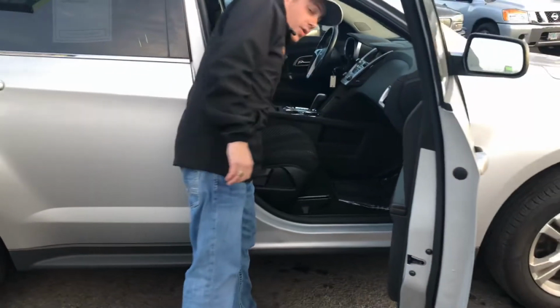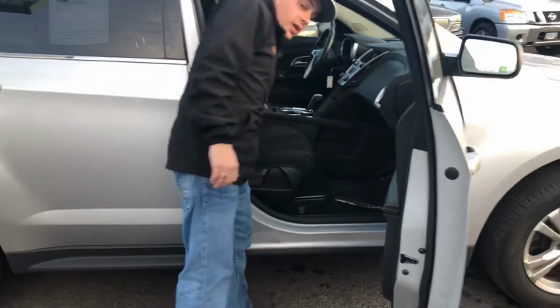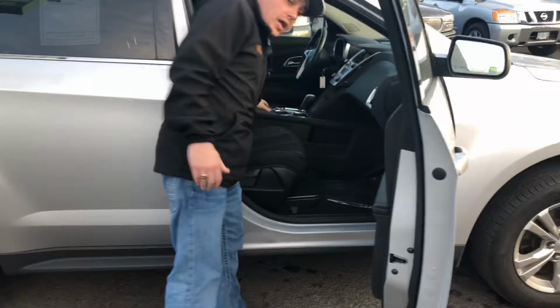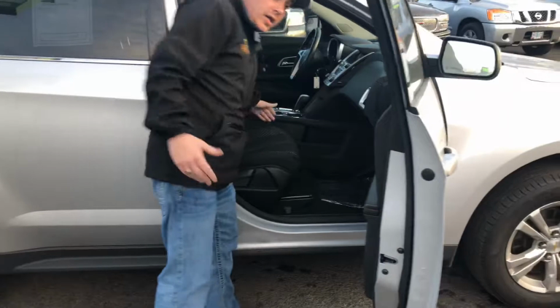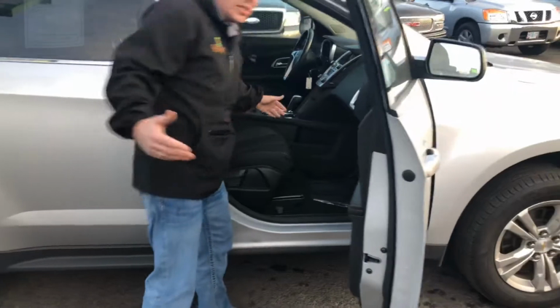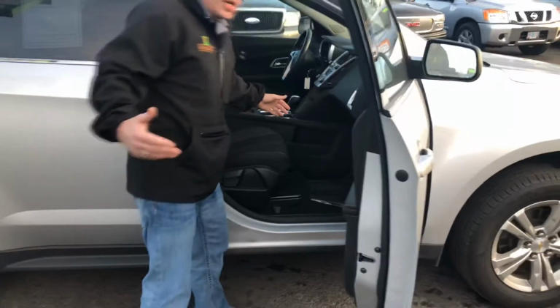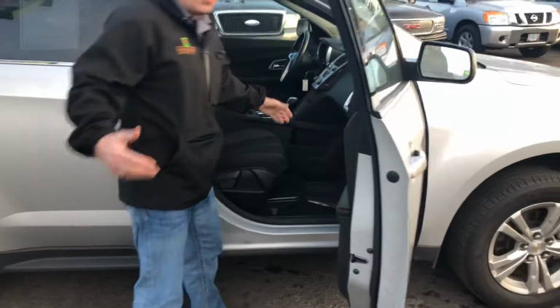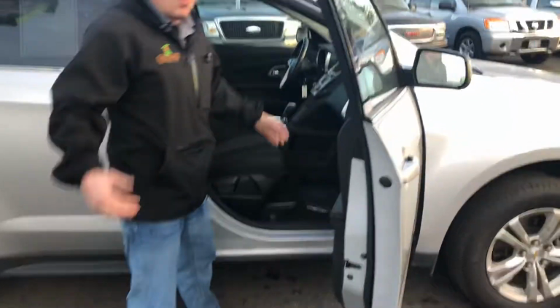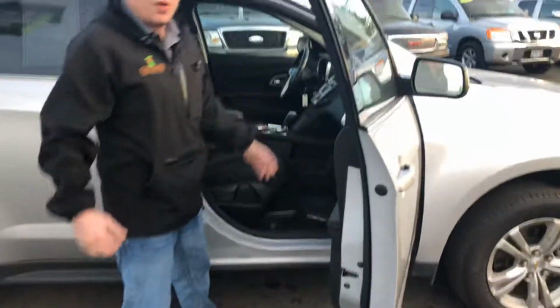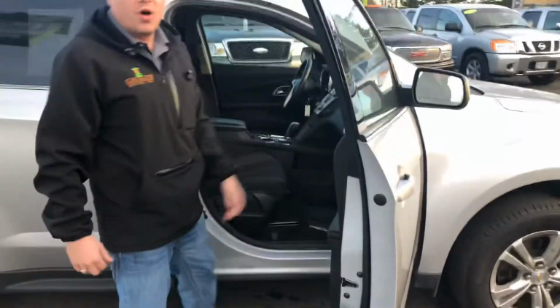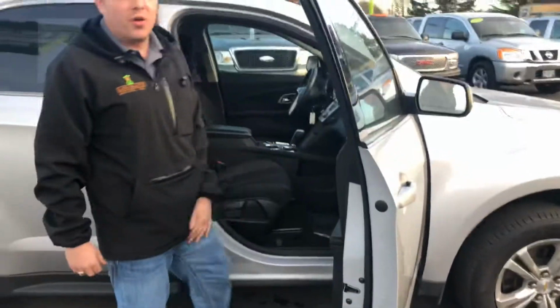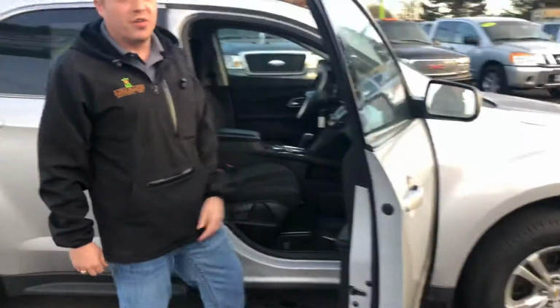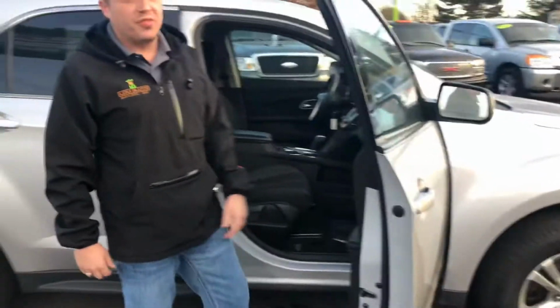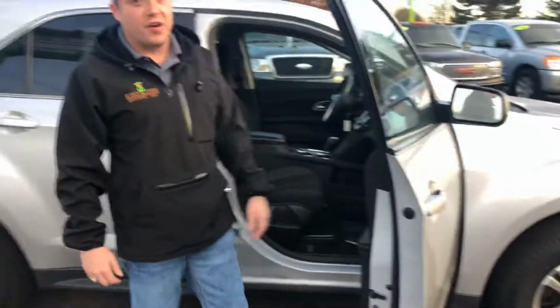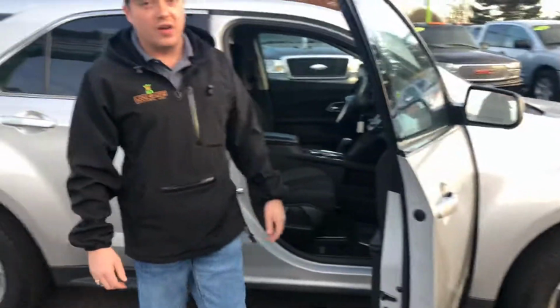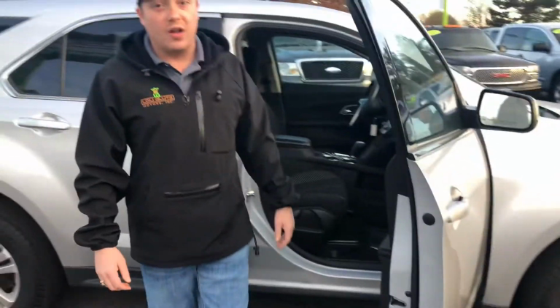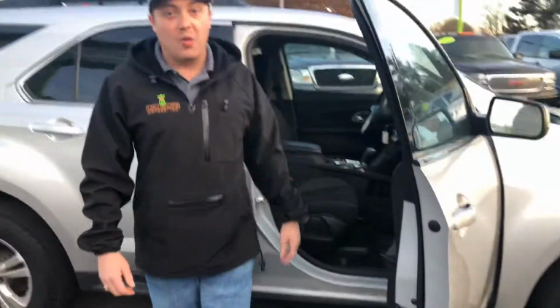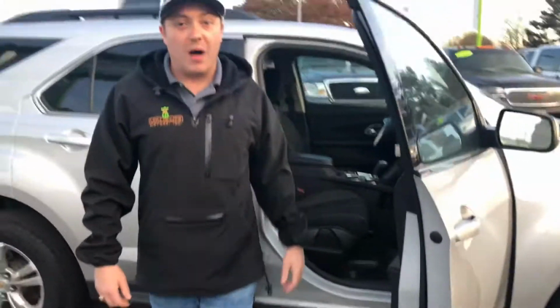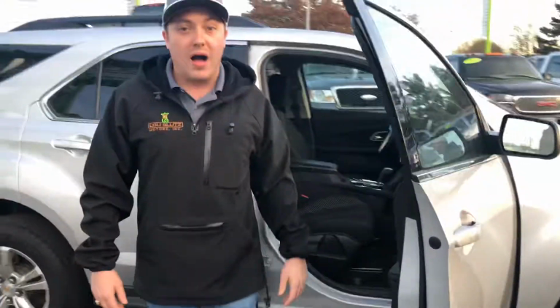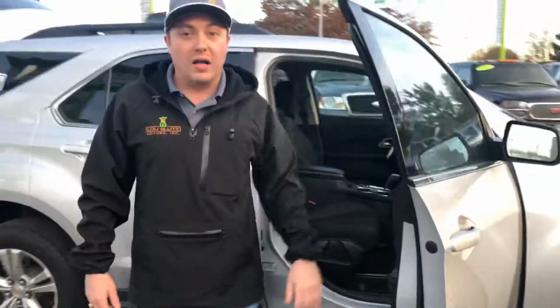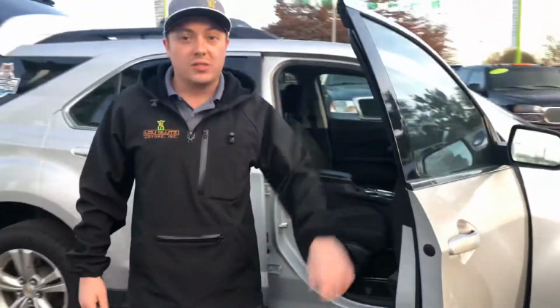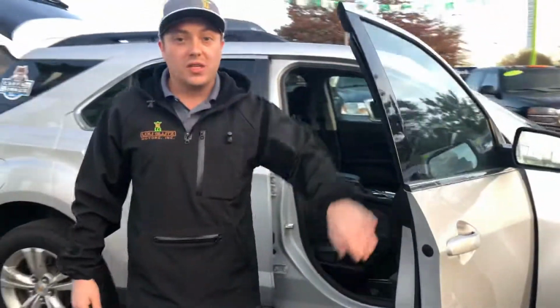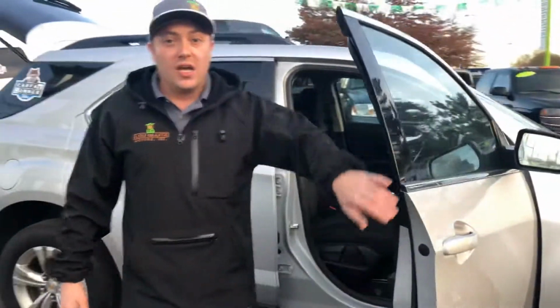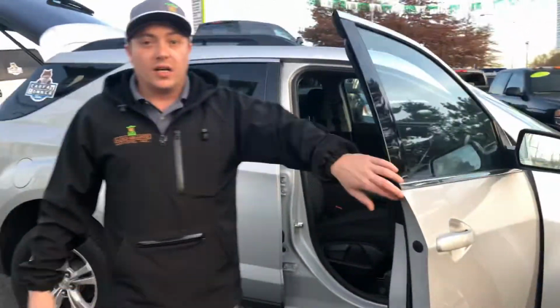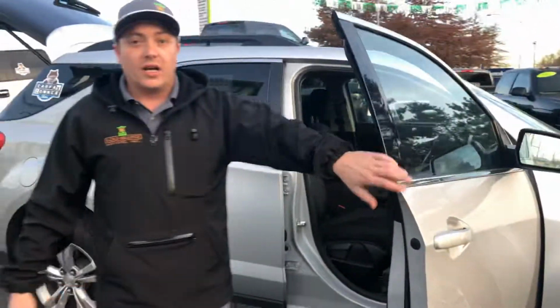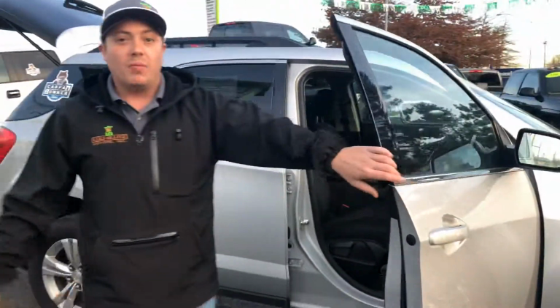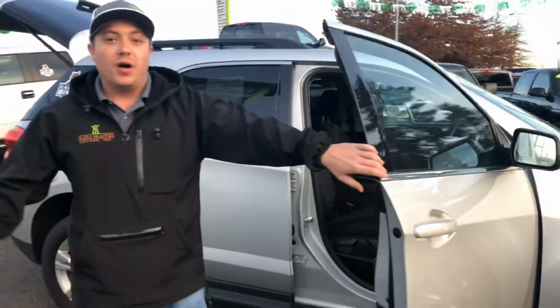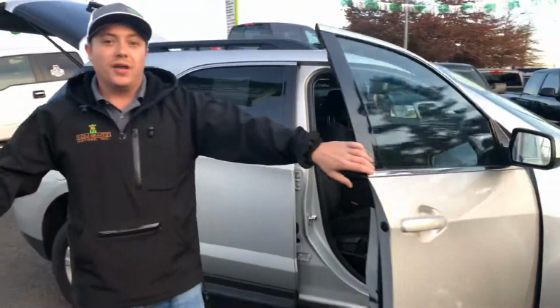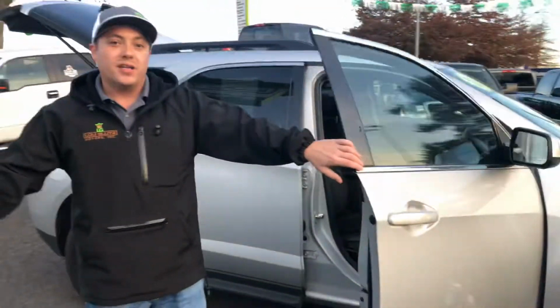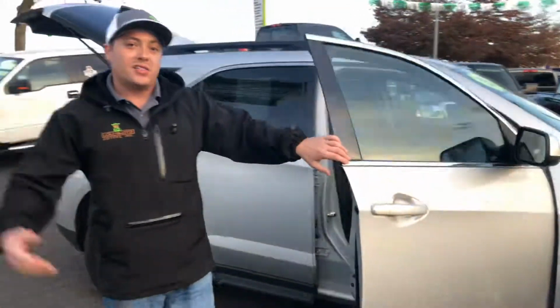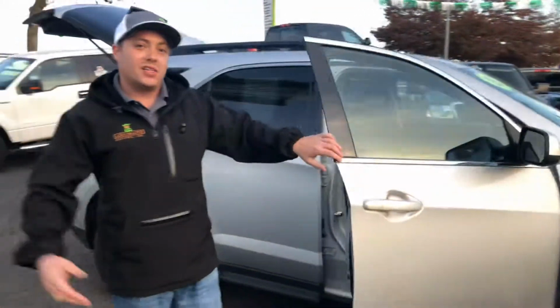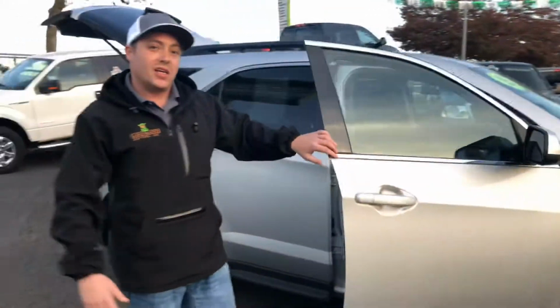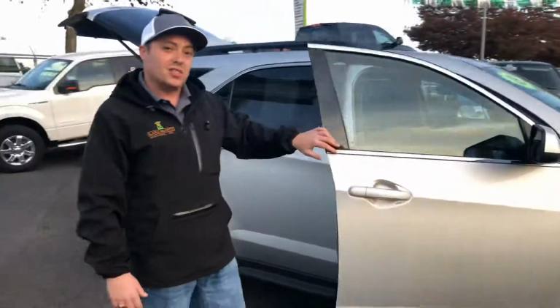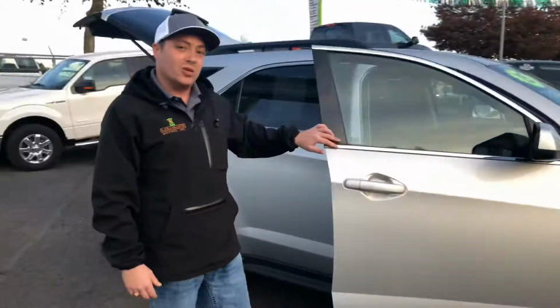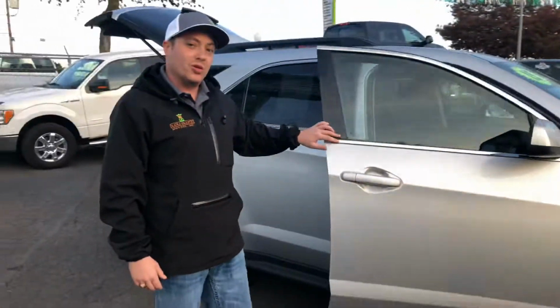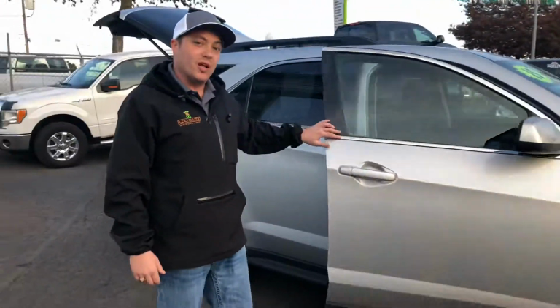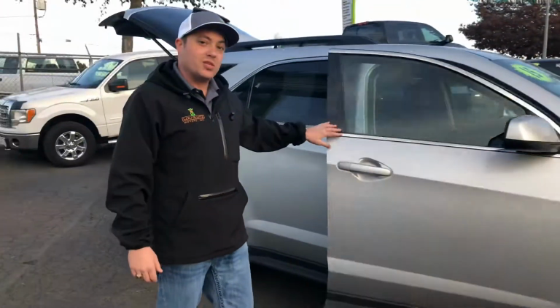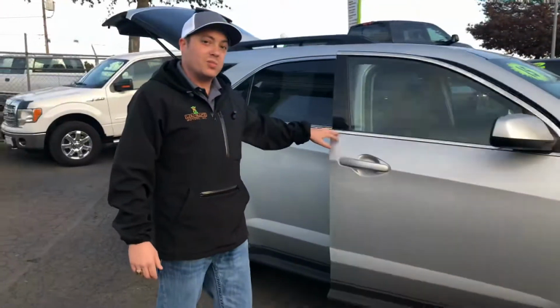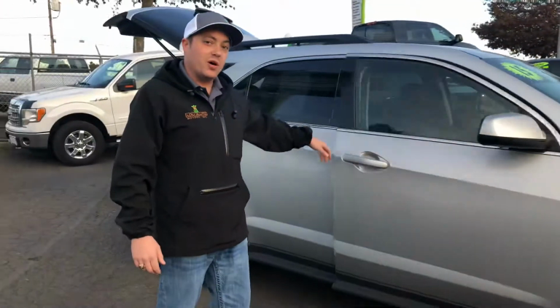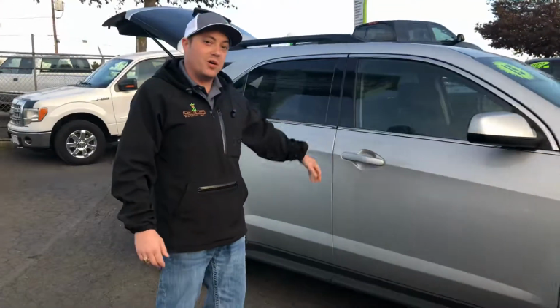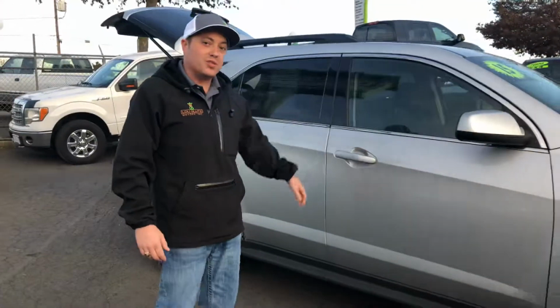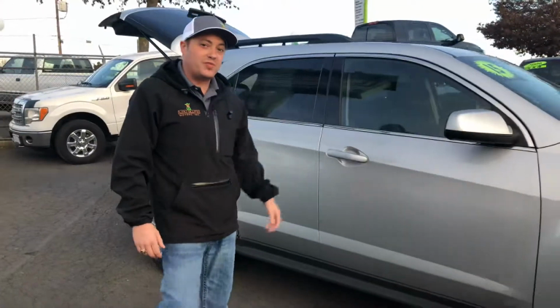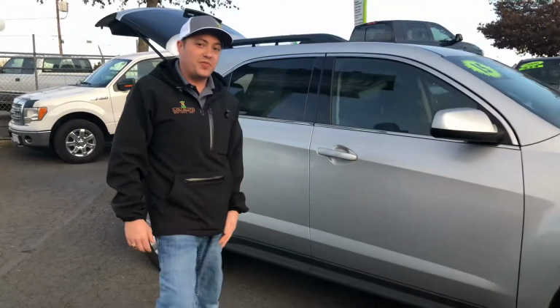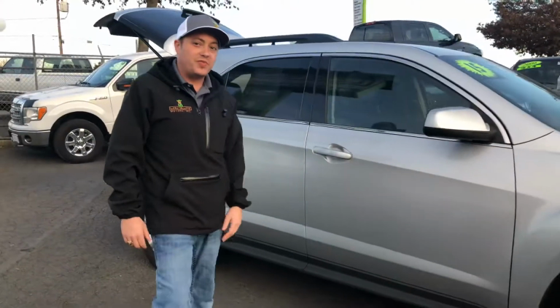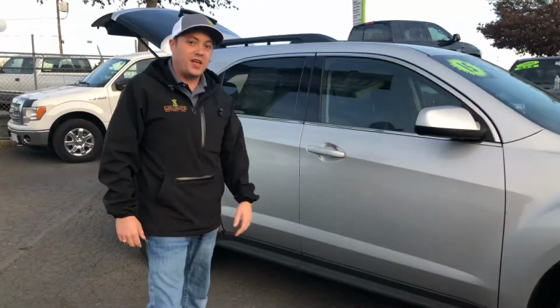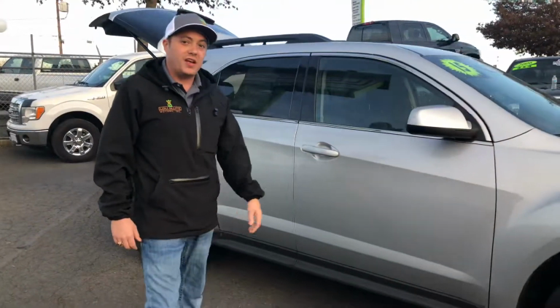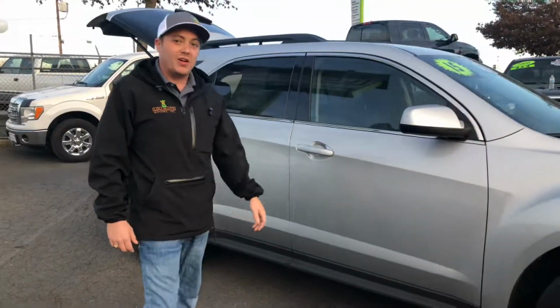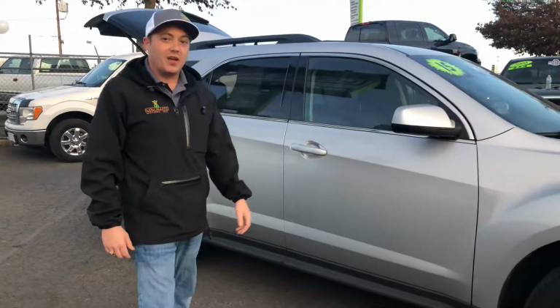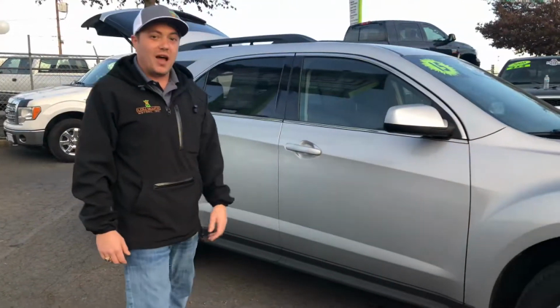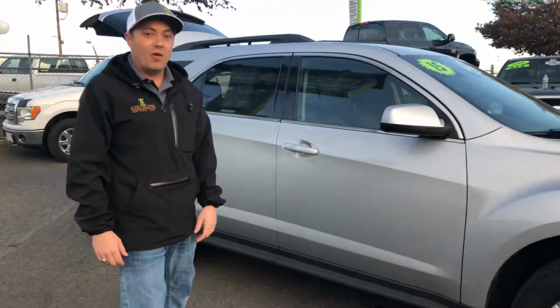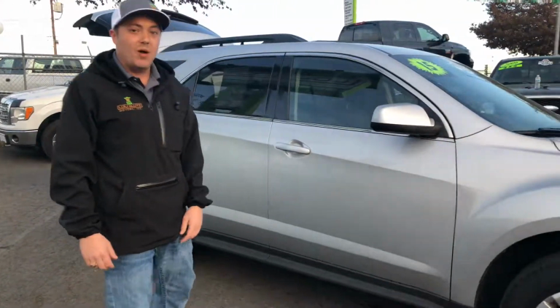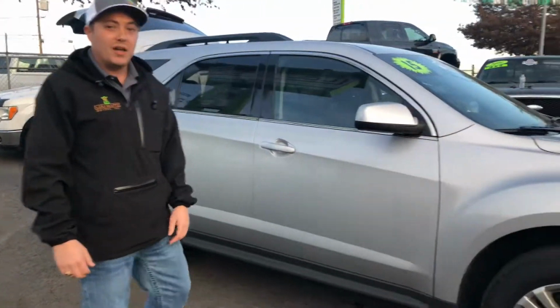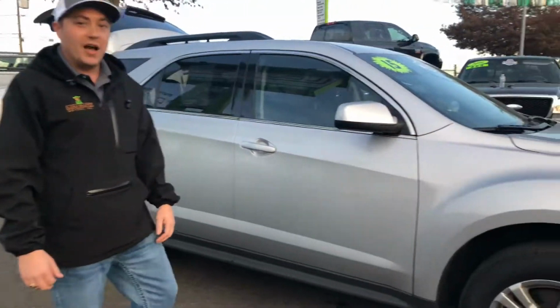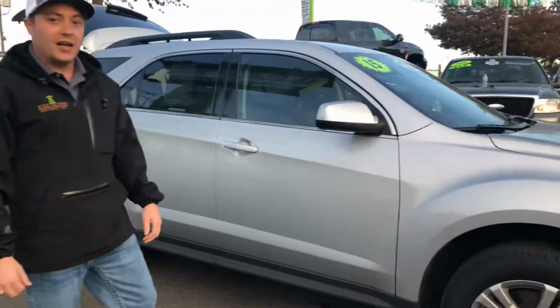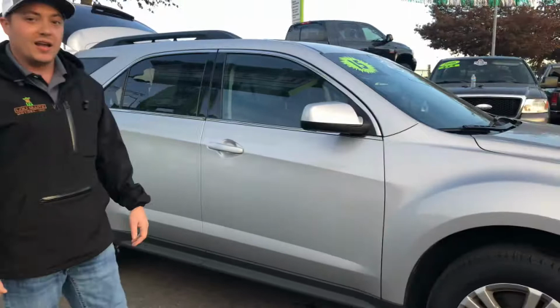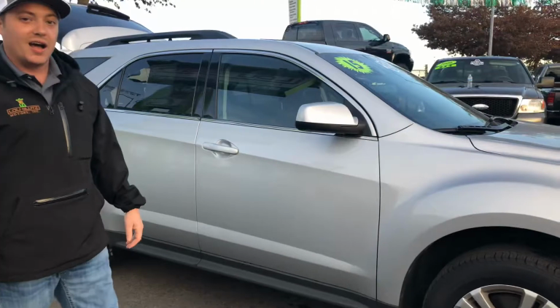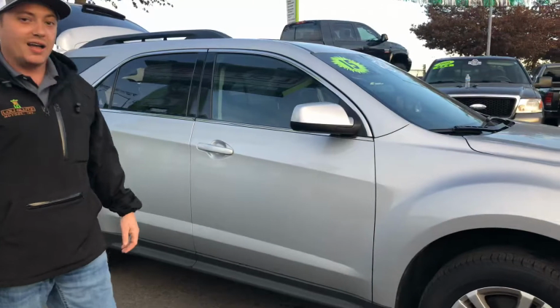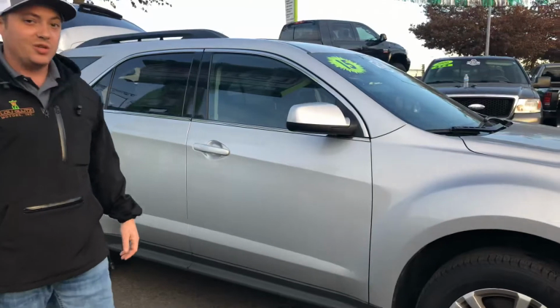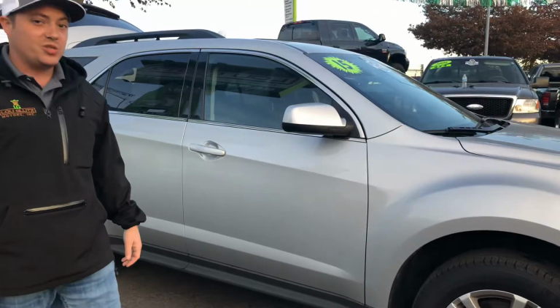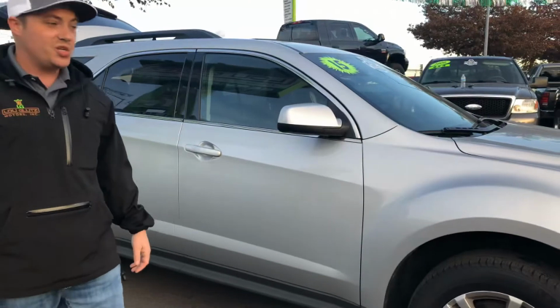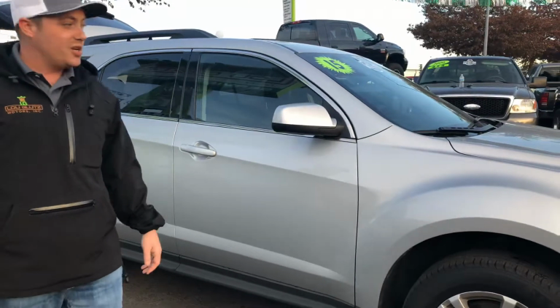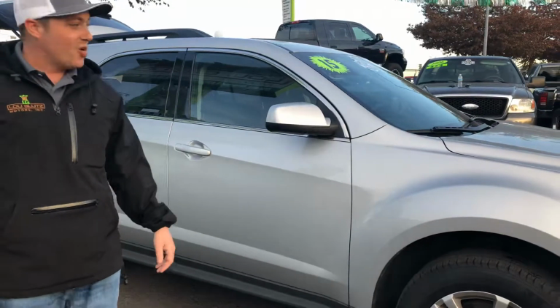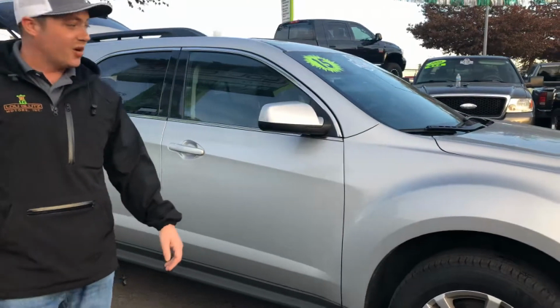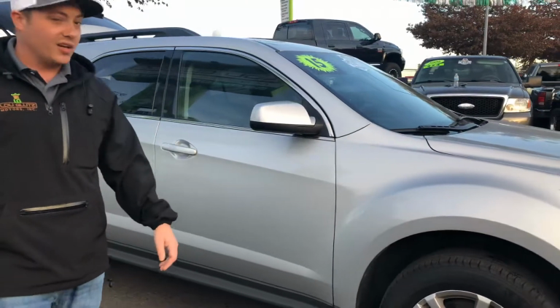Sweet little rig — like I said, one owner, very low miles. Come on in and see us at Lou Glutz Motors, 1500 Highway 99, Eugene, Oregon.